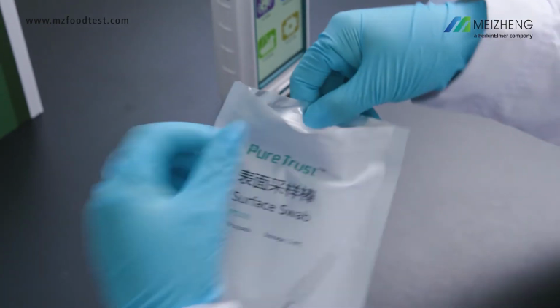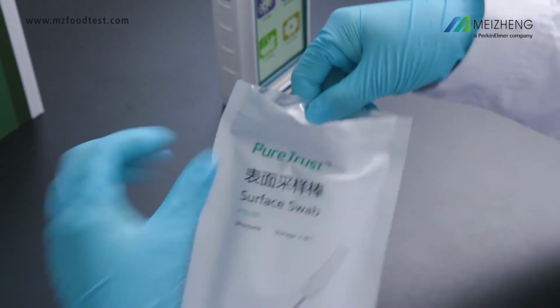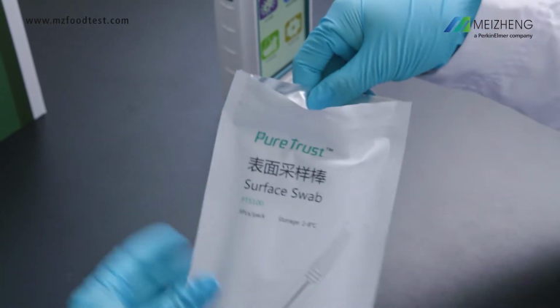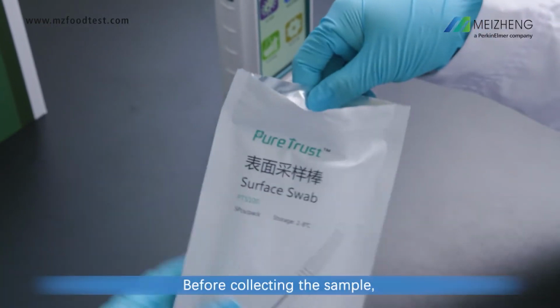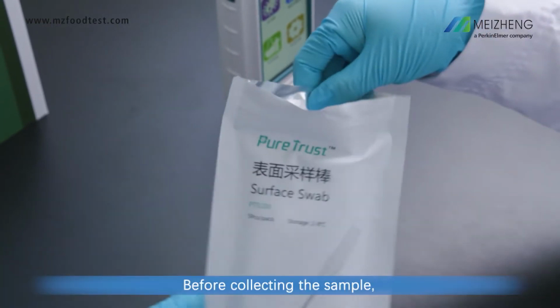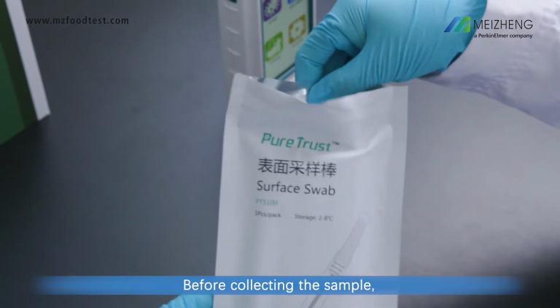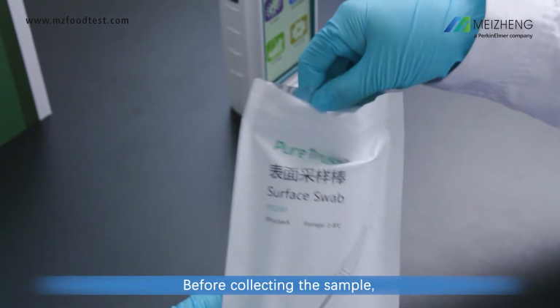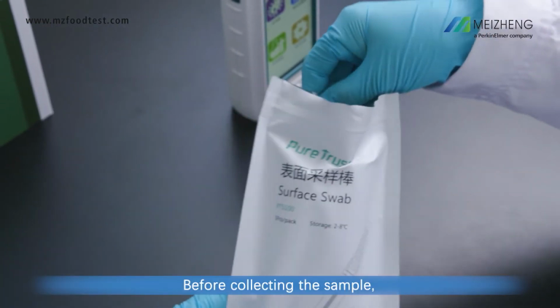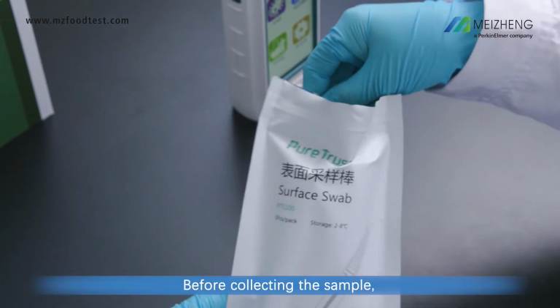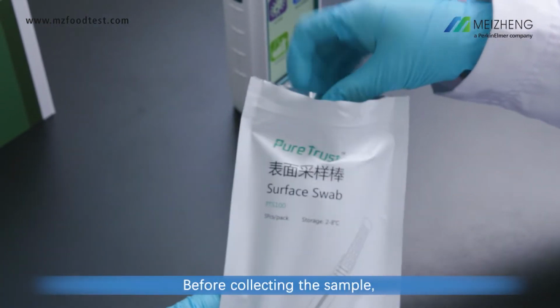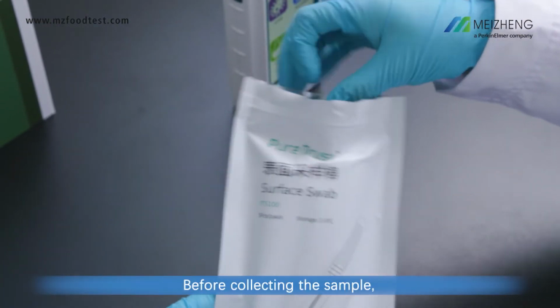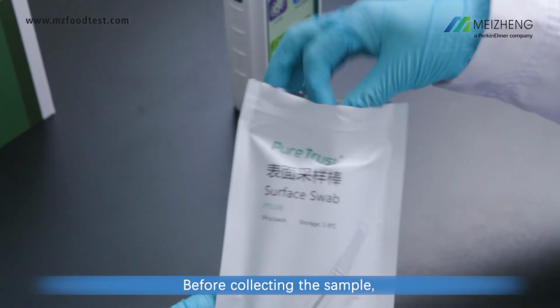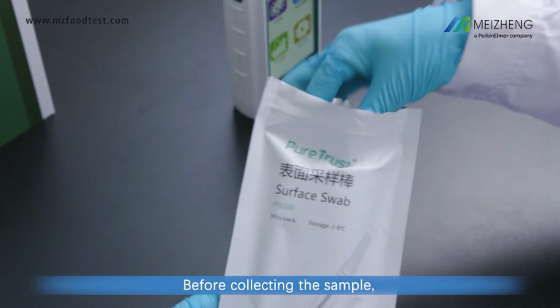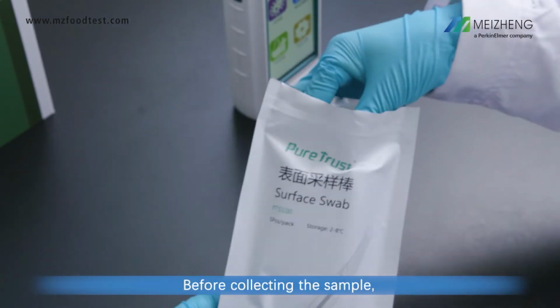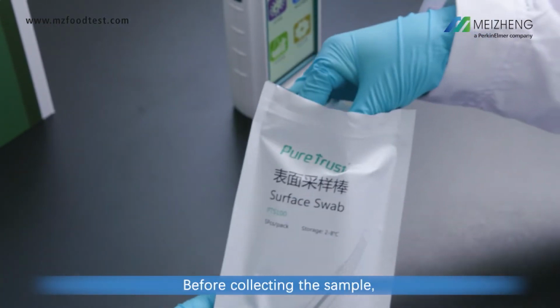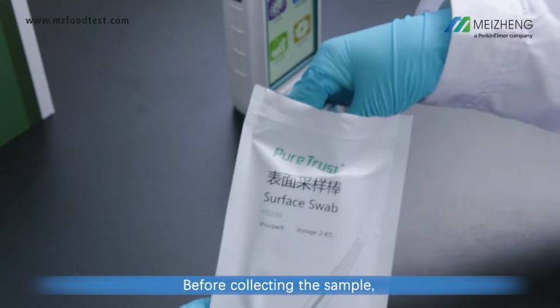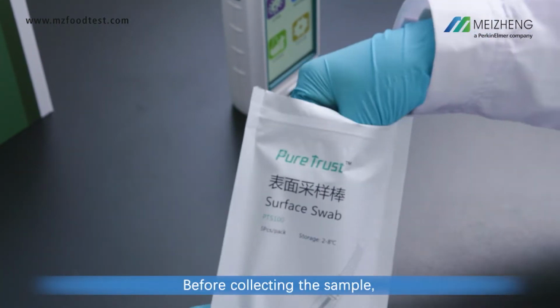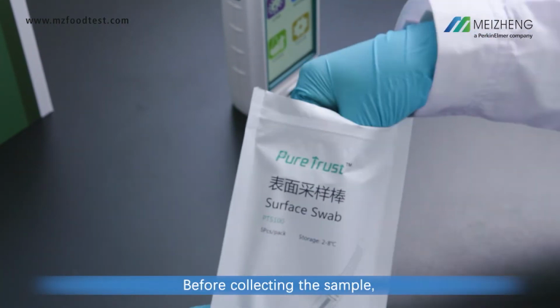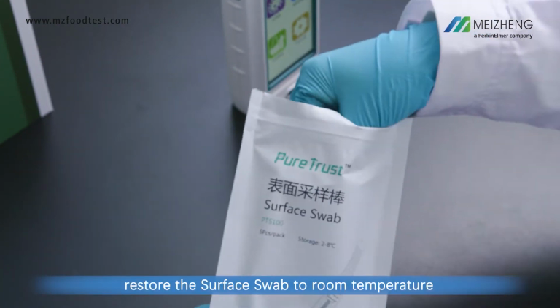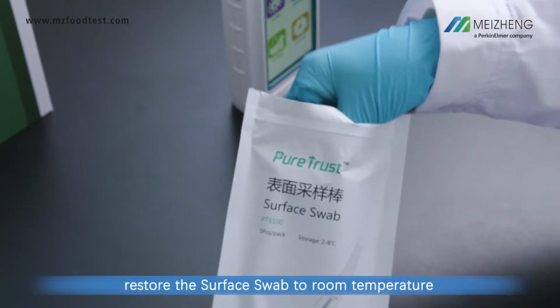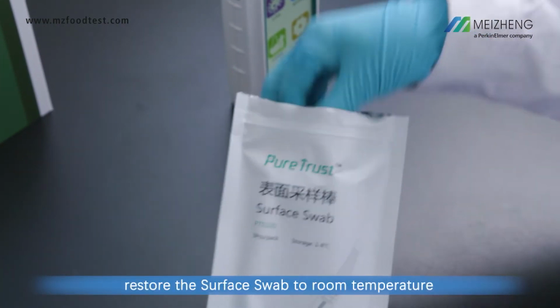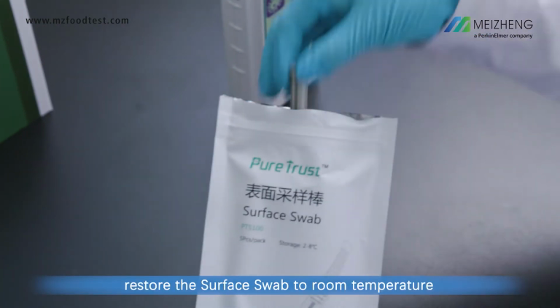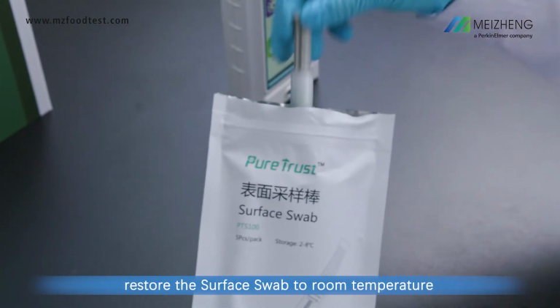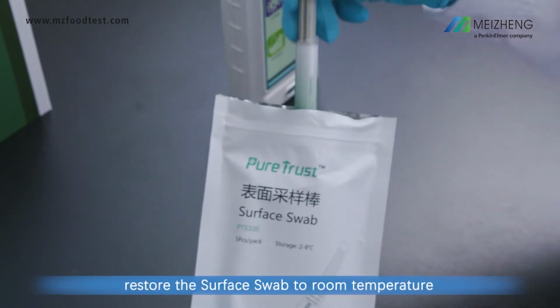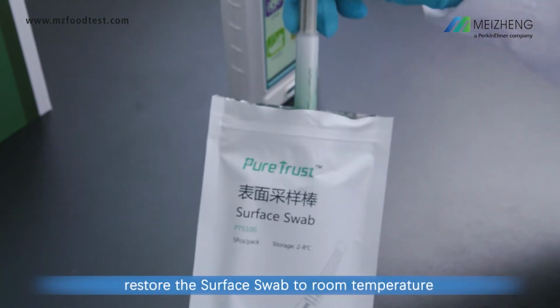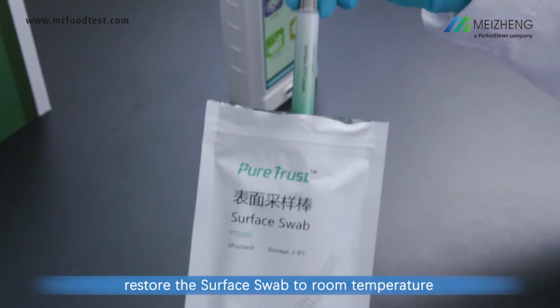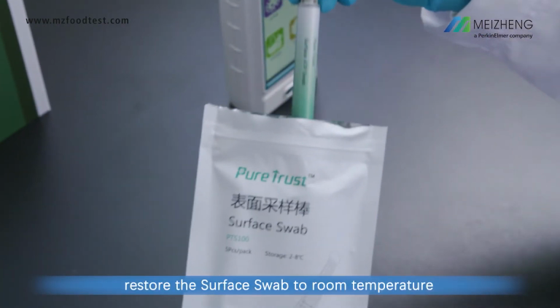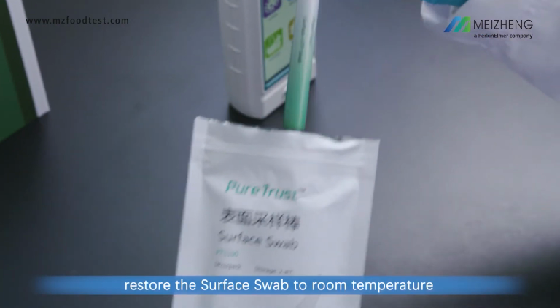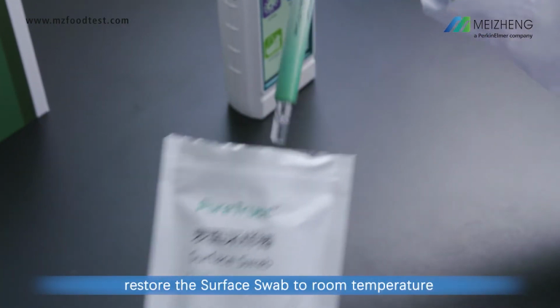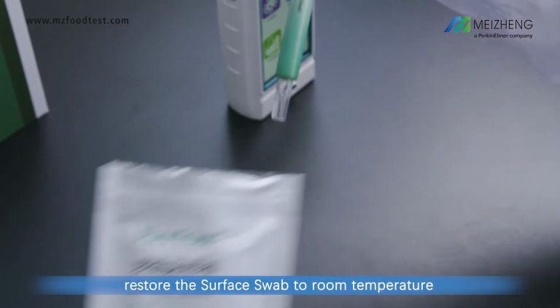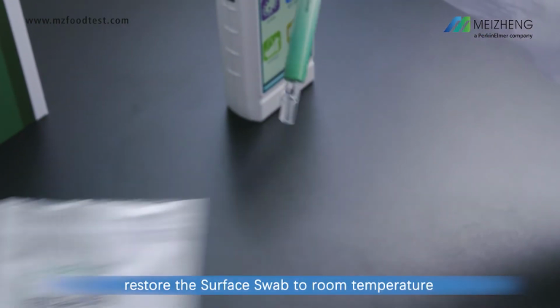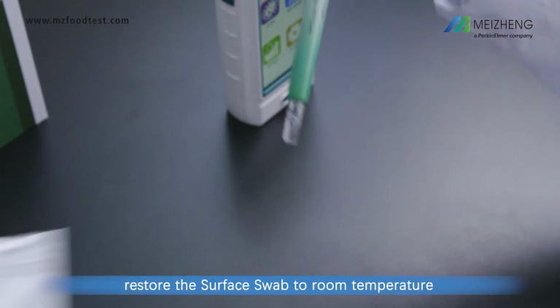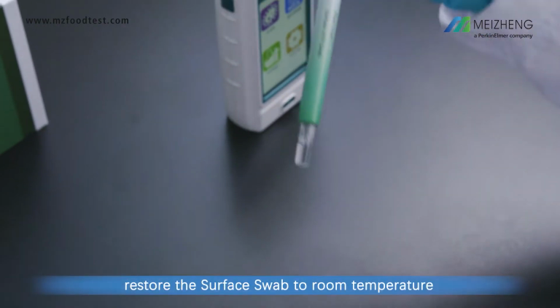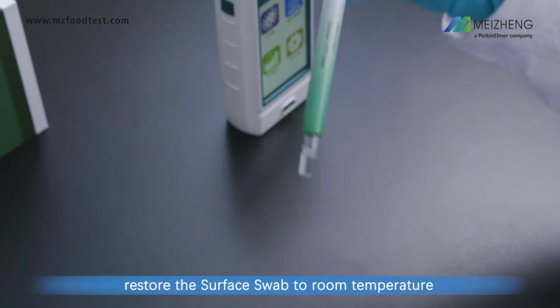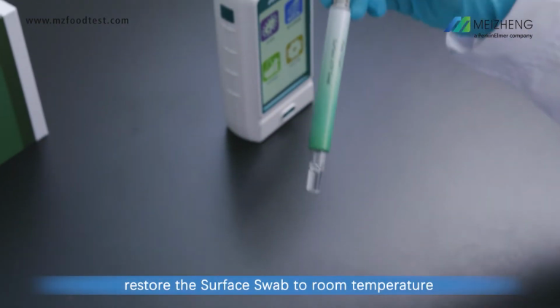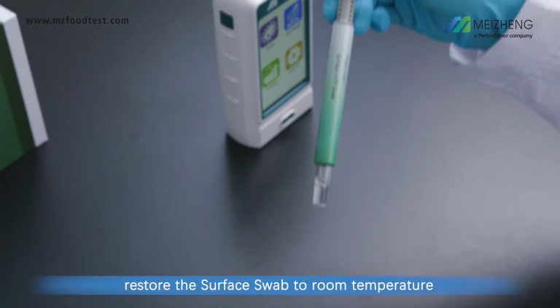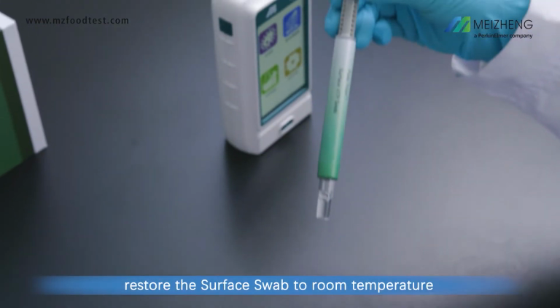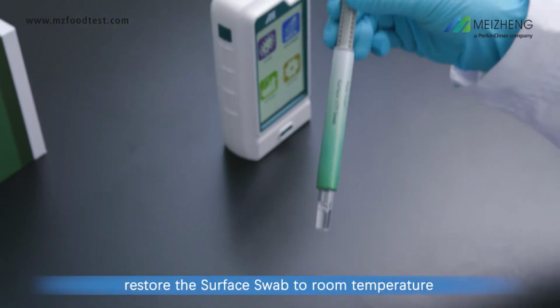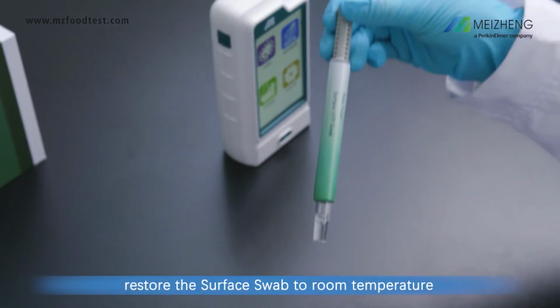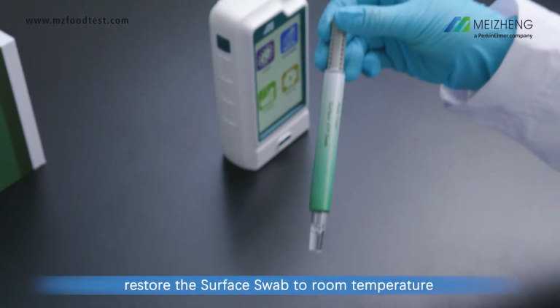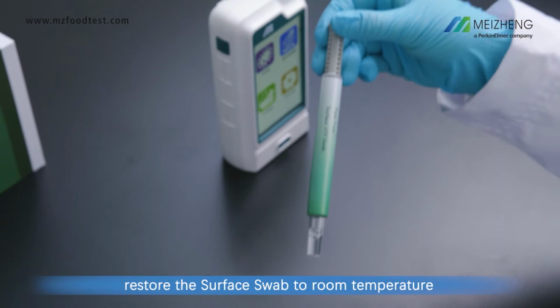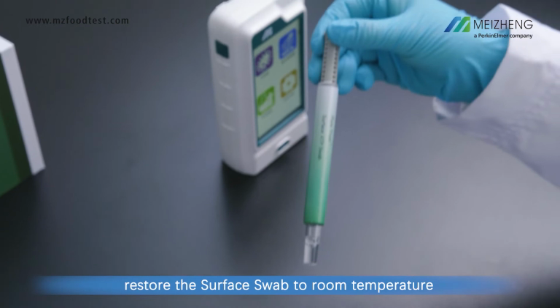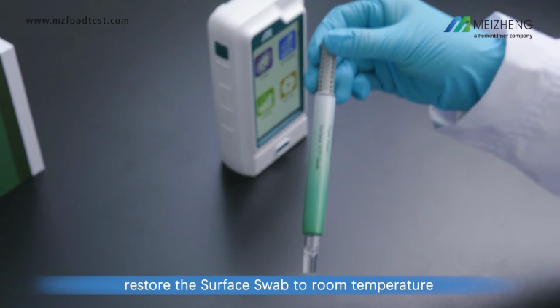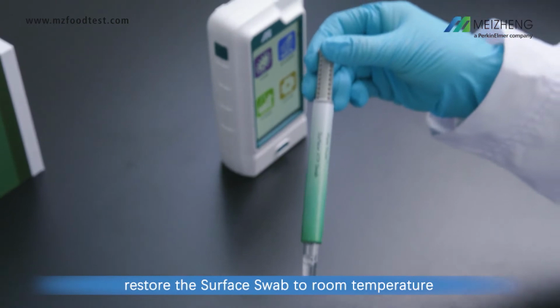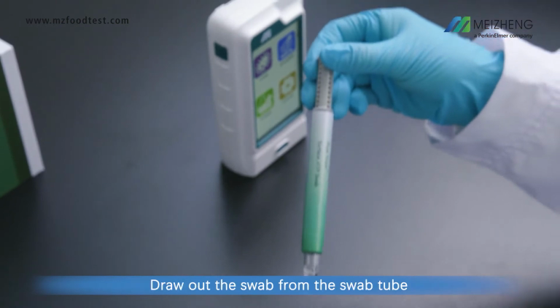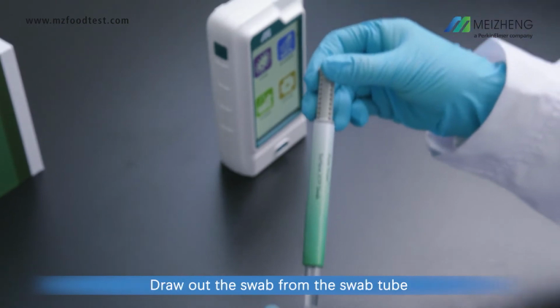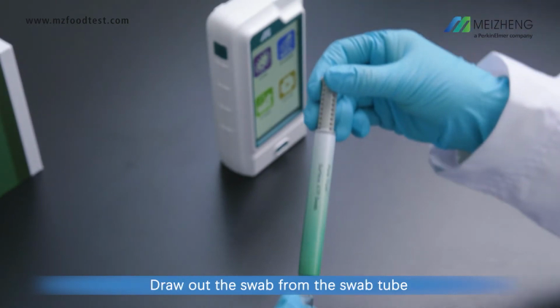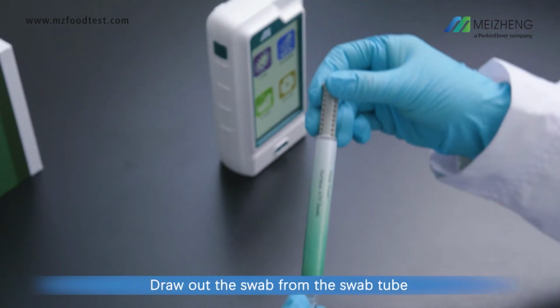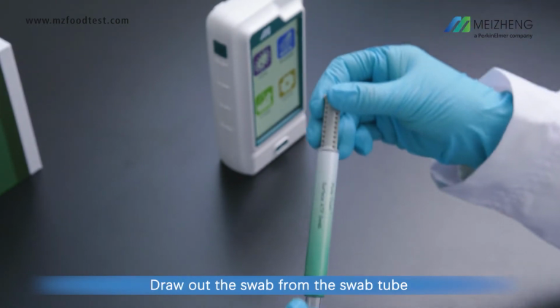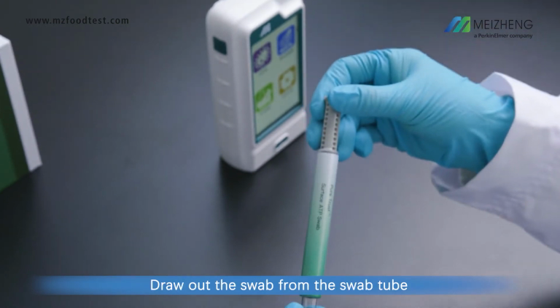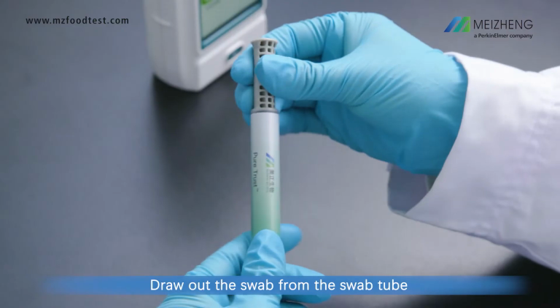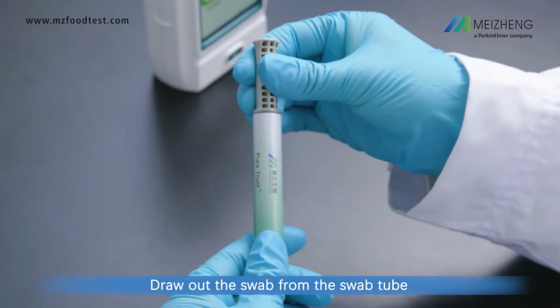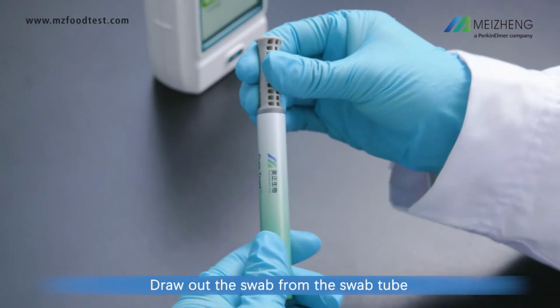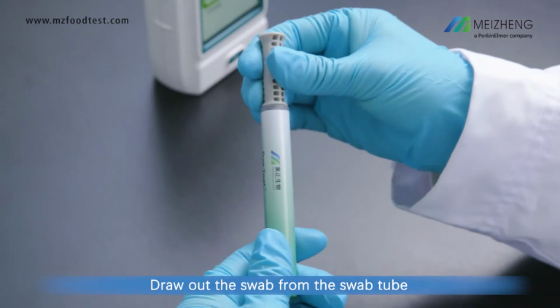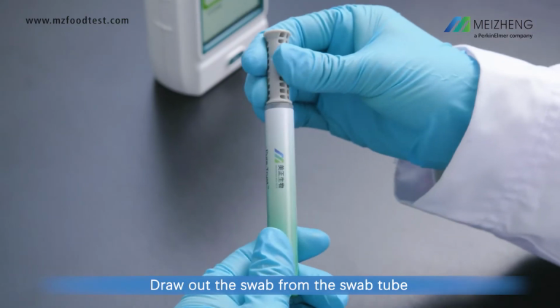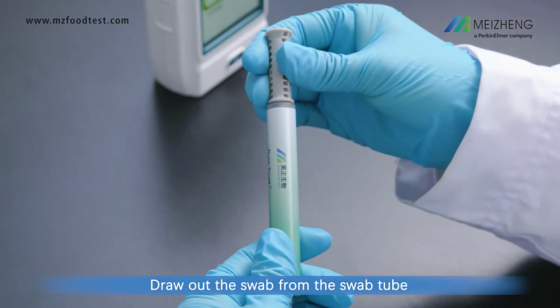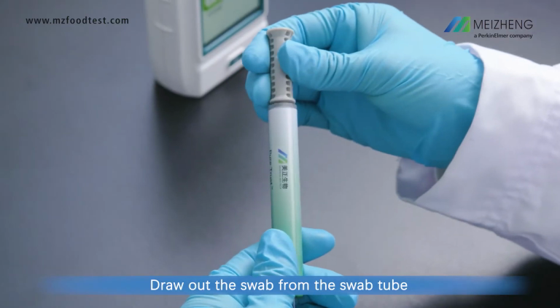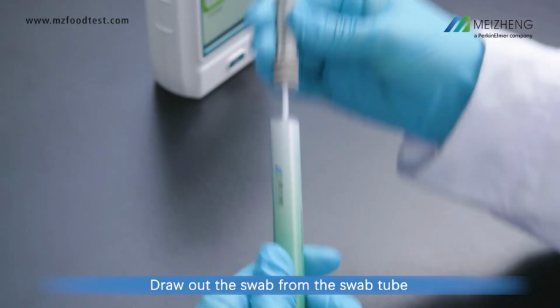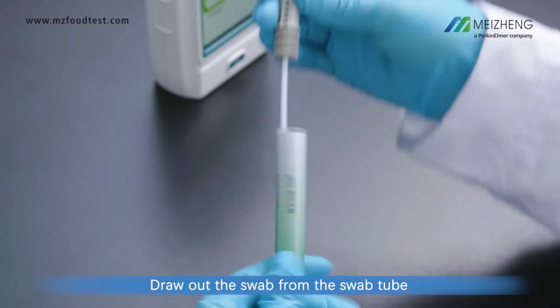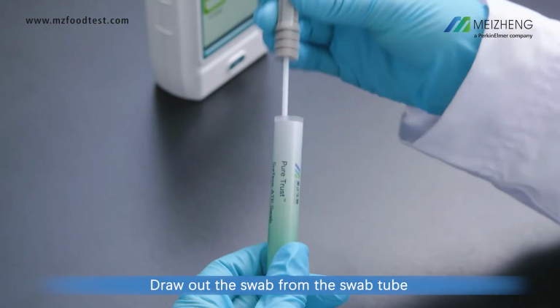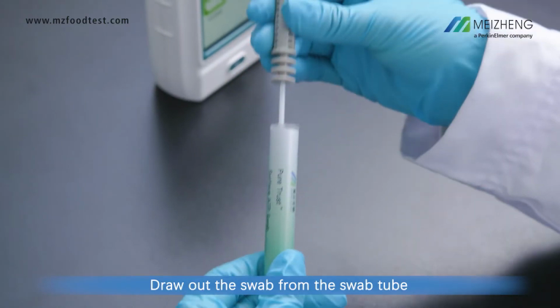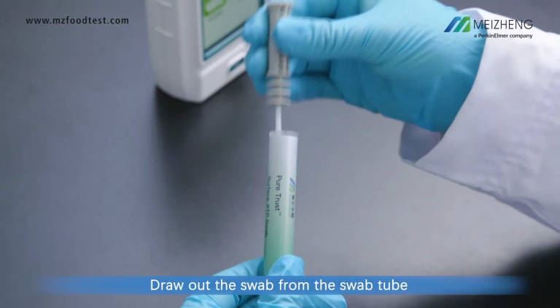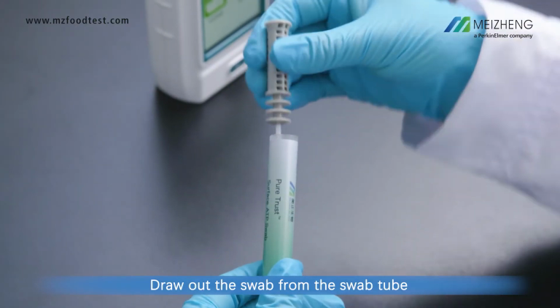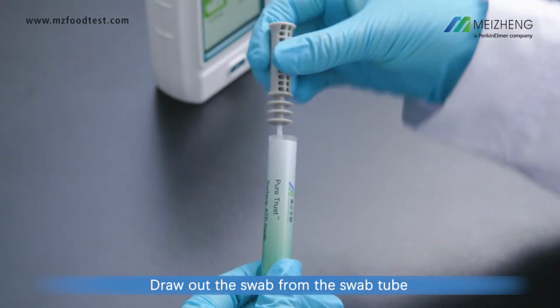Before collecting the sample, restore the surface swab to room temperature. Draw out the swab from the swab tube.